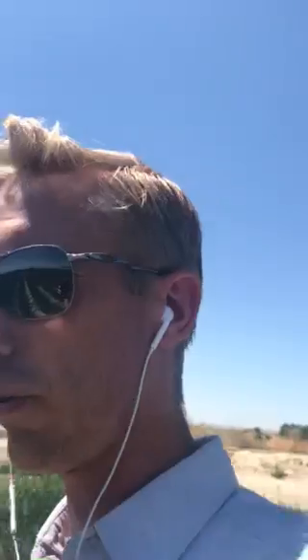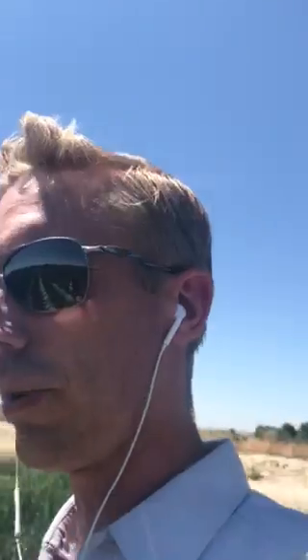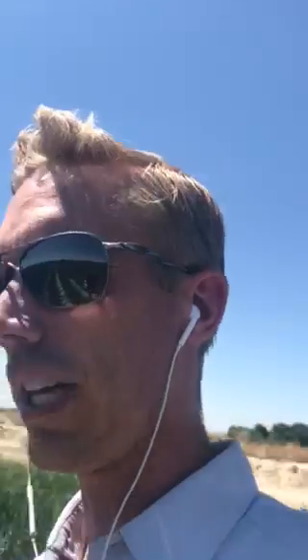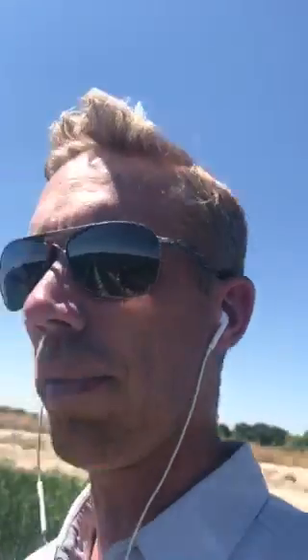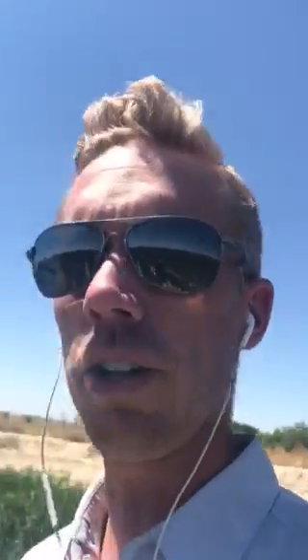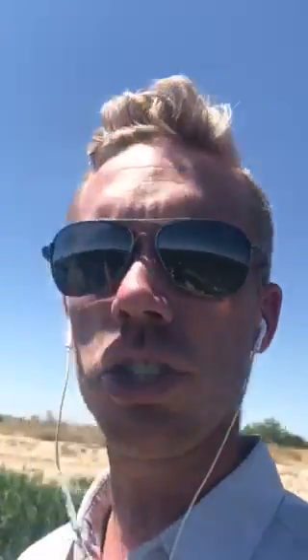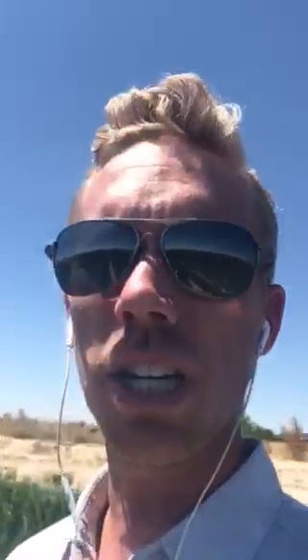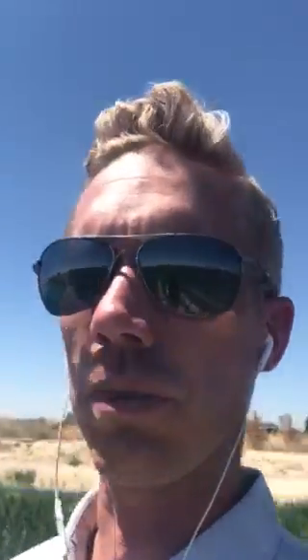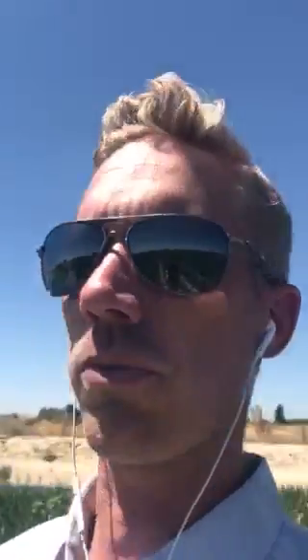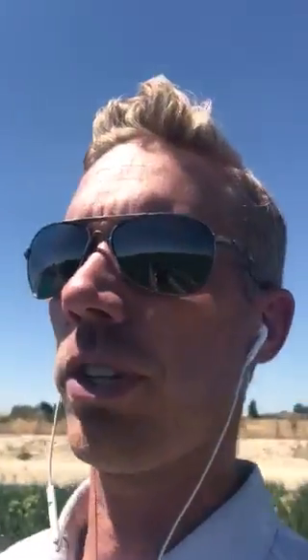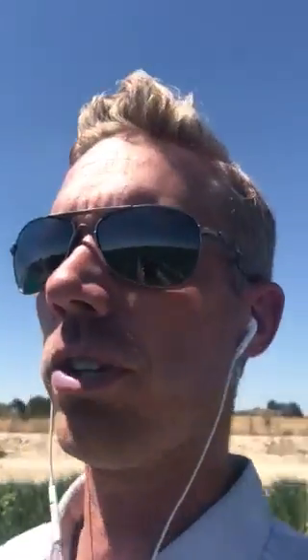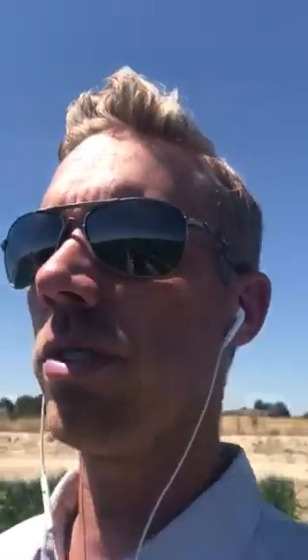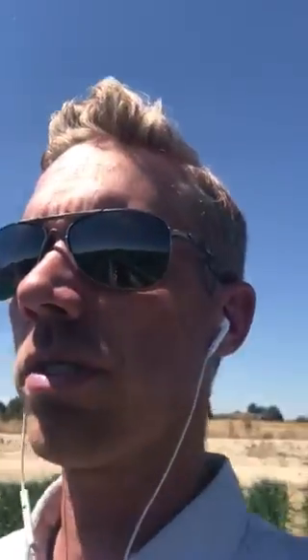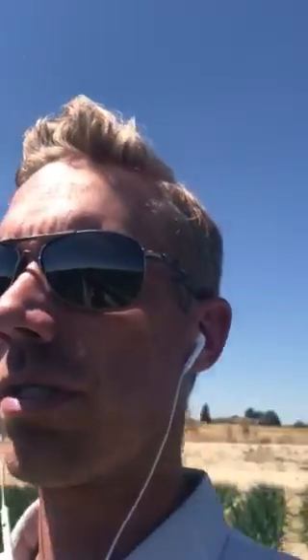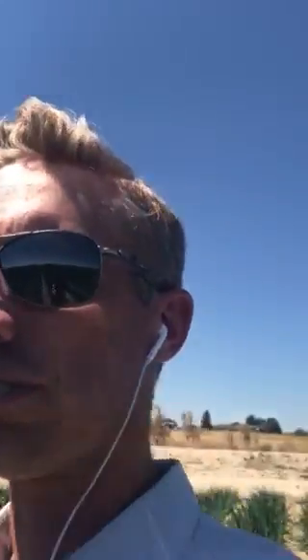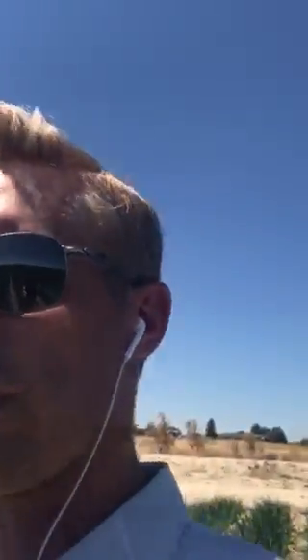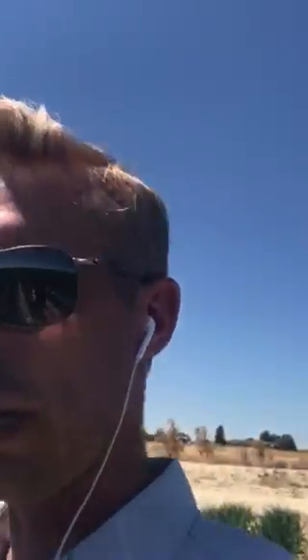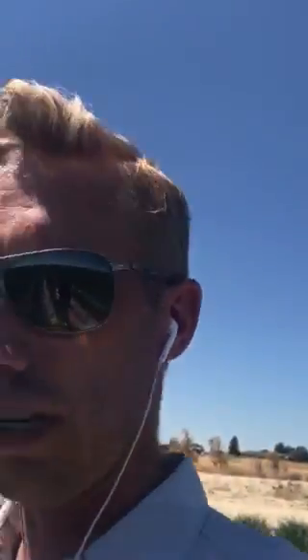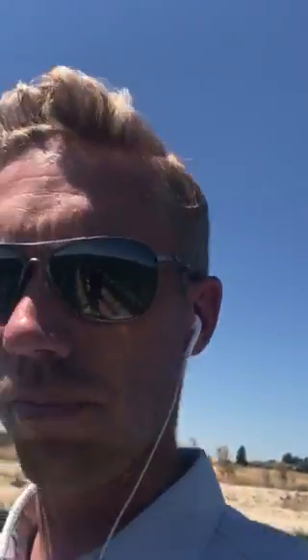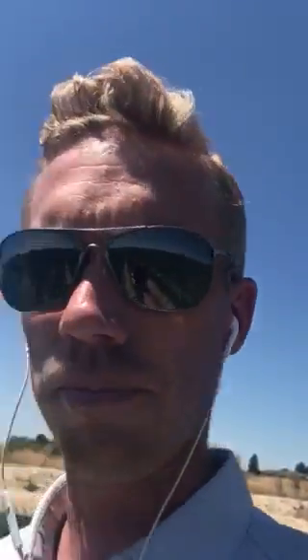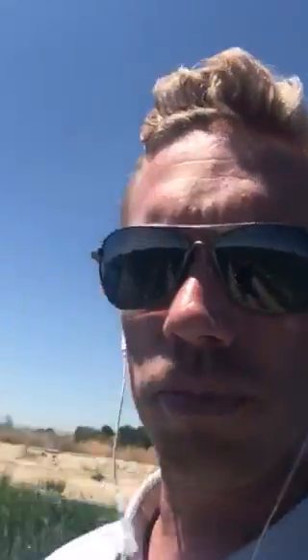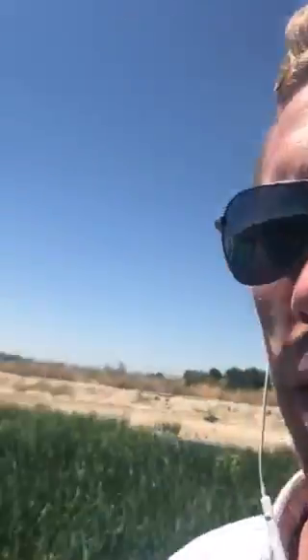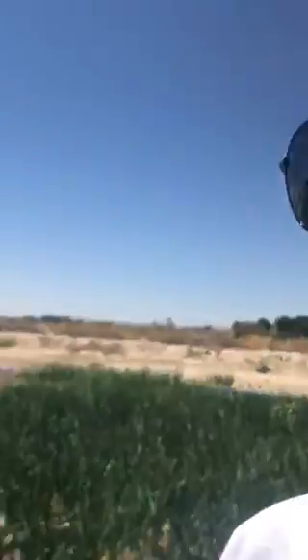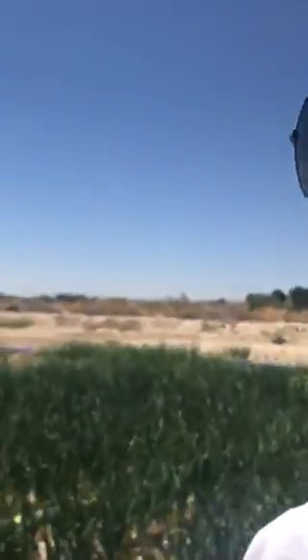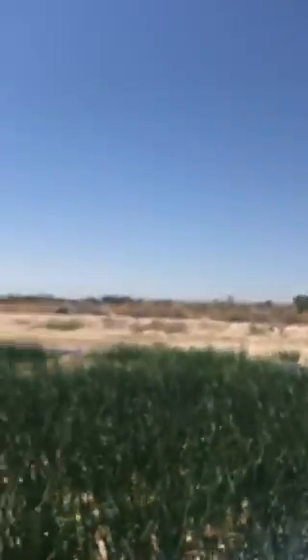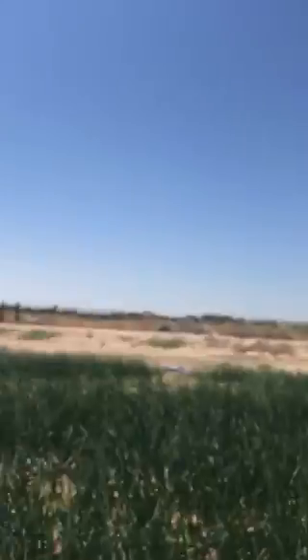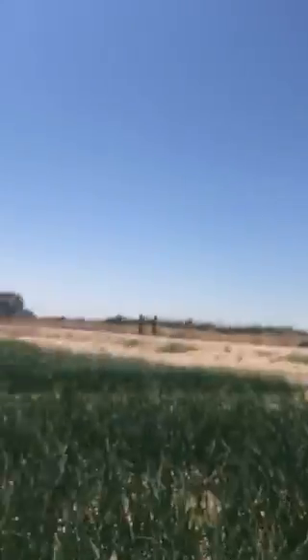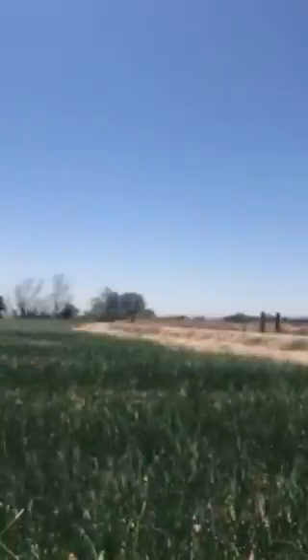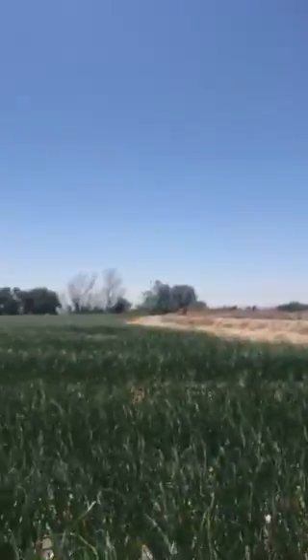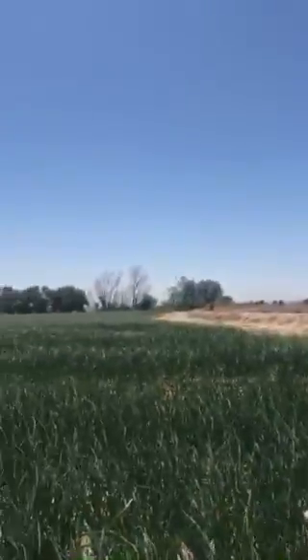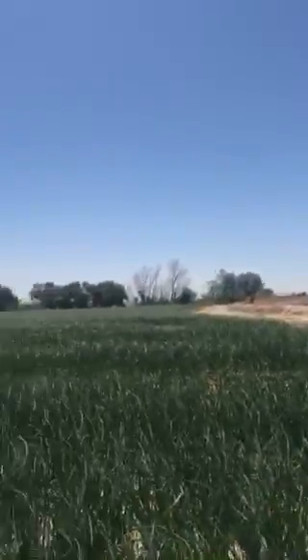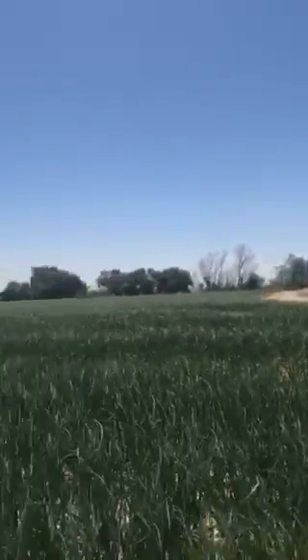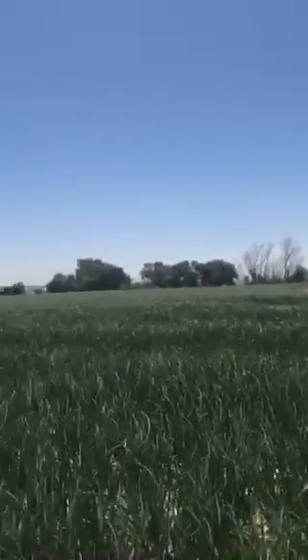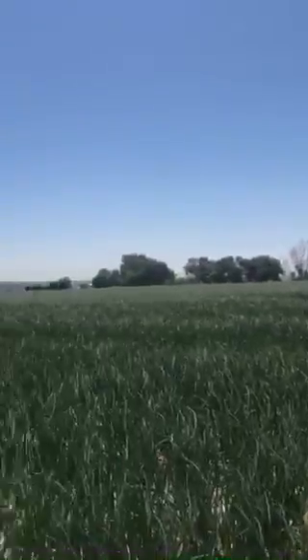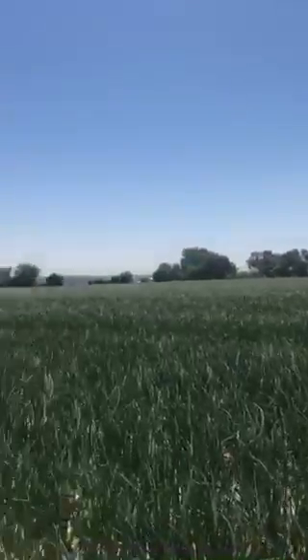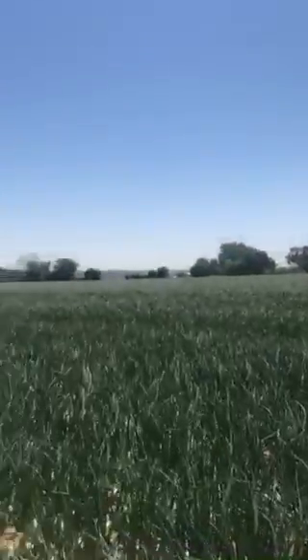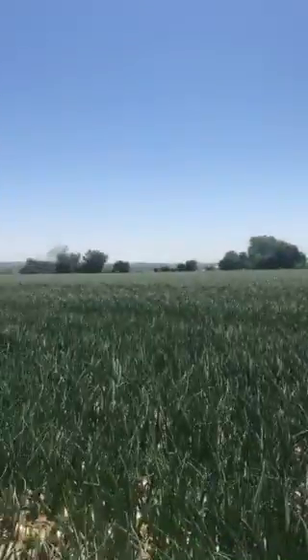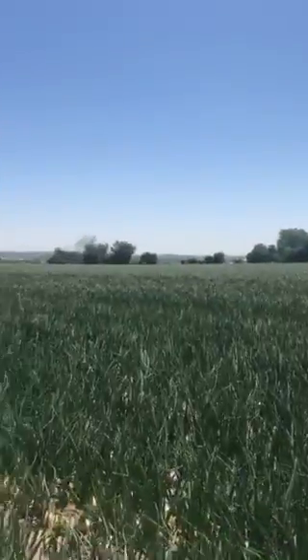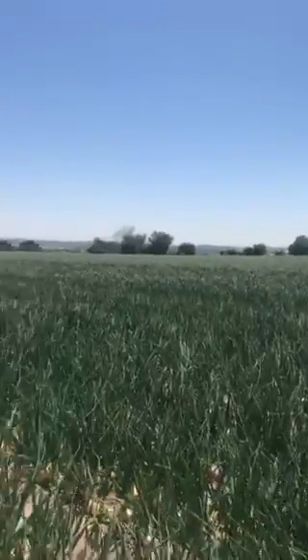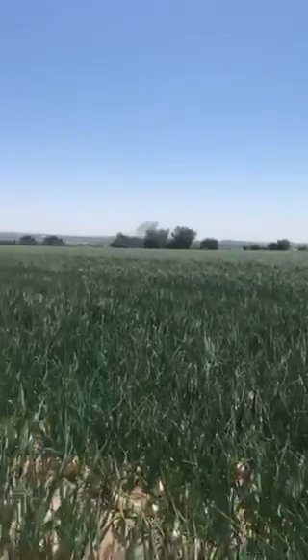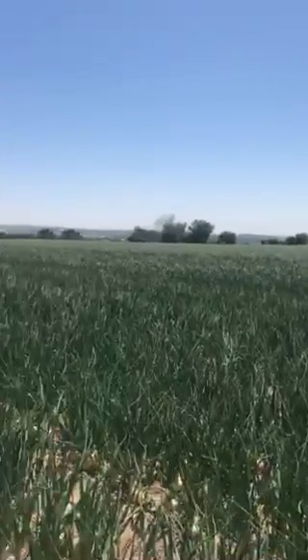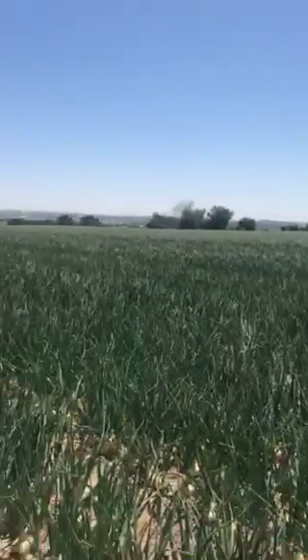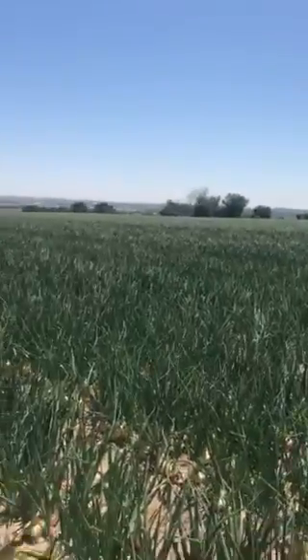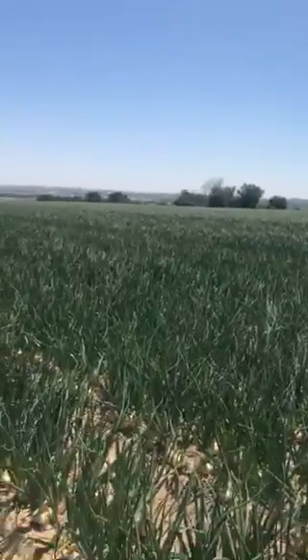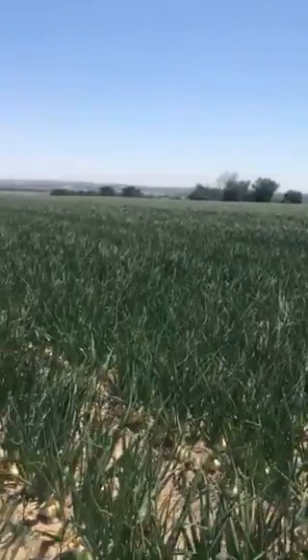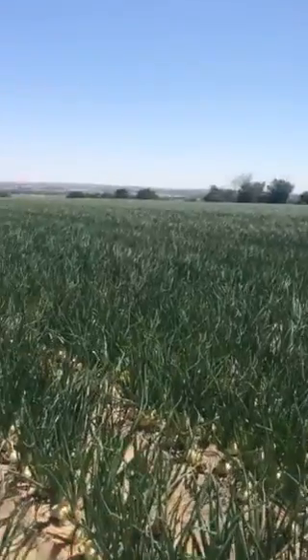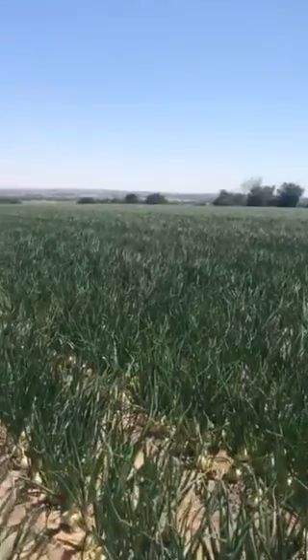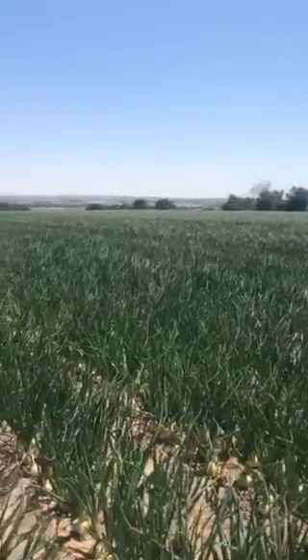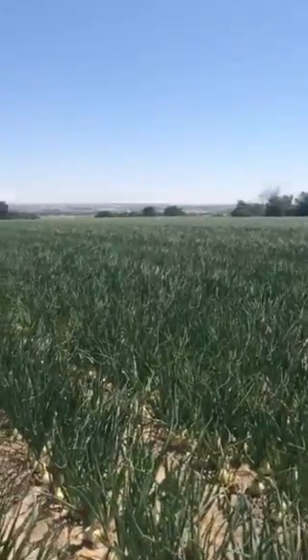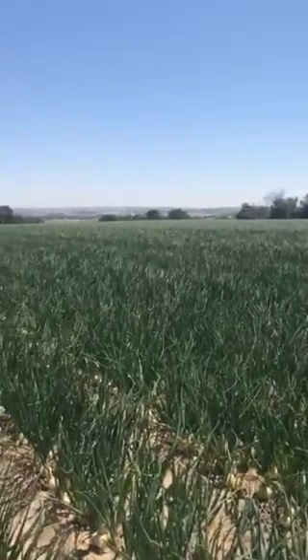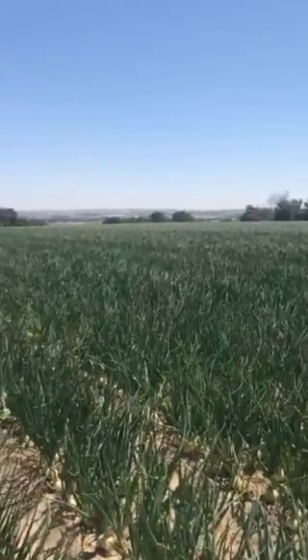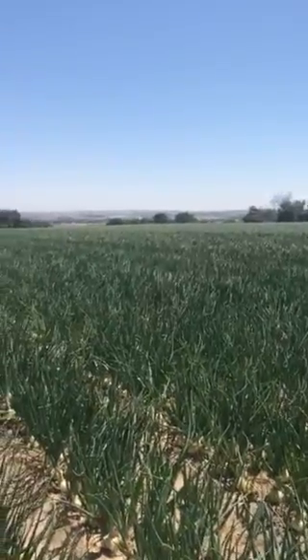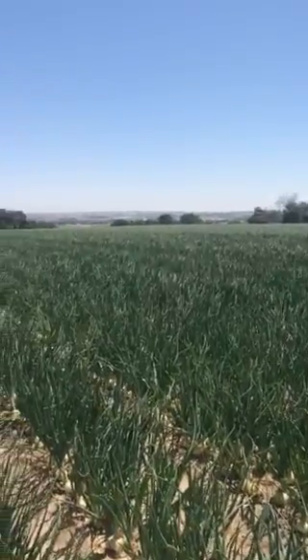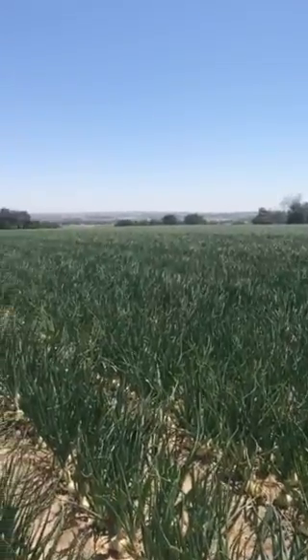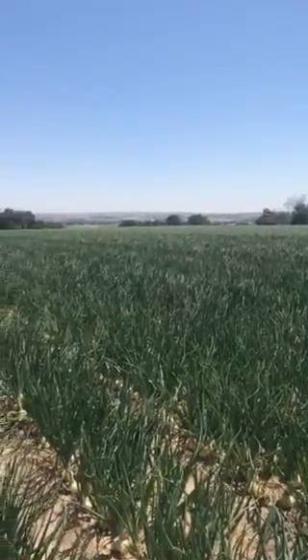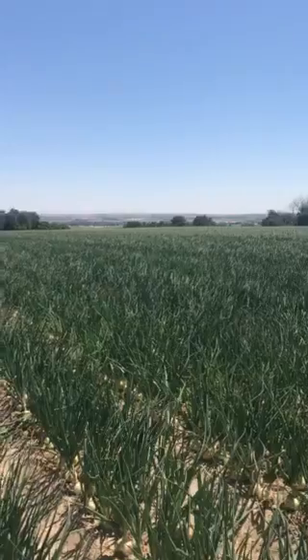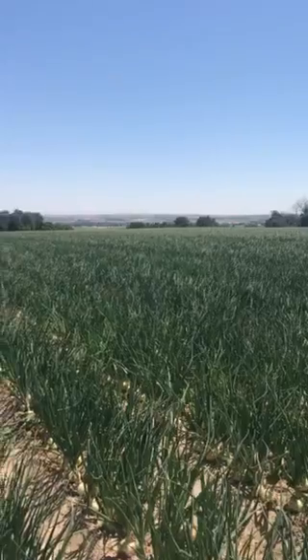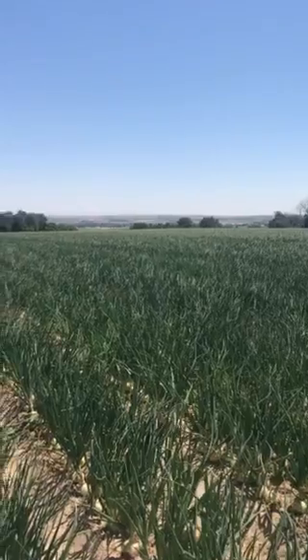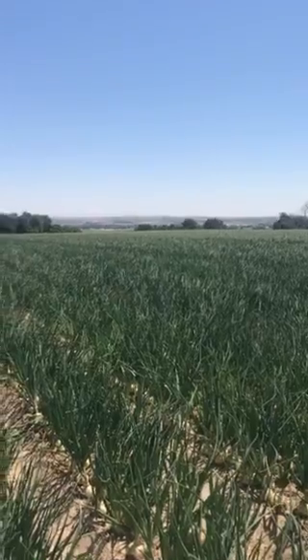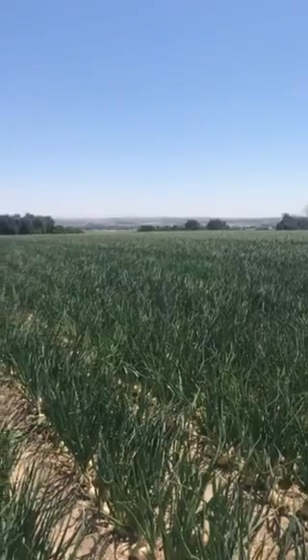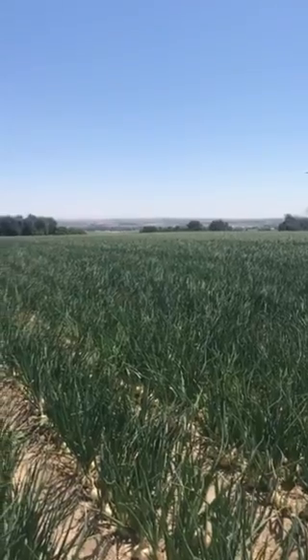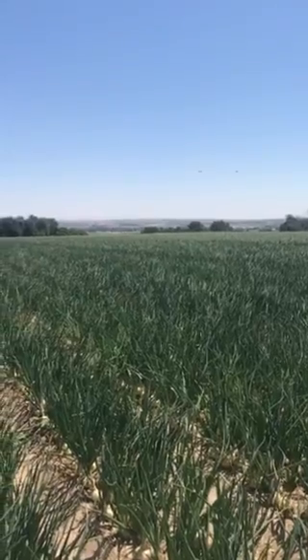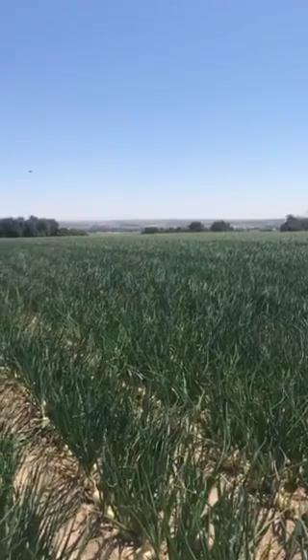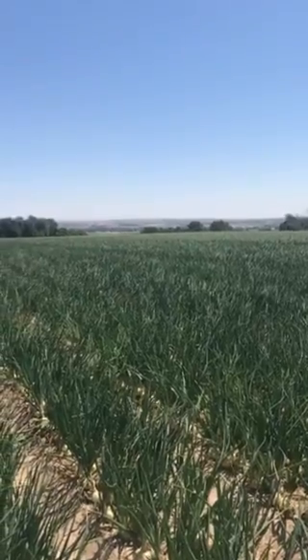Hi everybody, I'm out checking fields. It's getting close to harvest time, but I'll start showing you the progress.